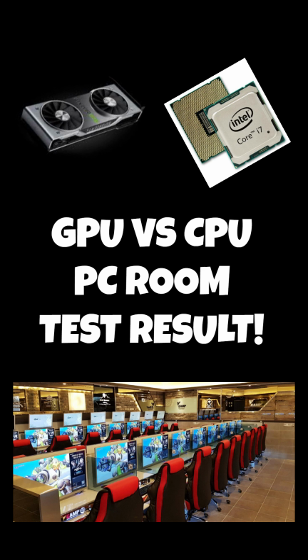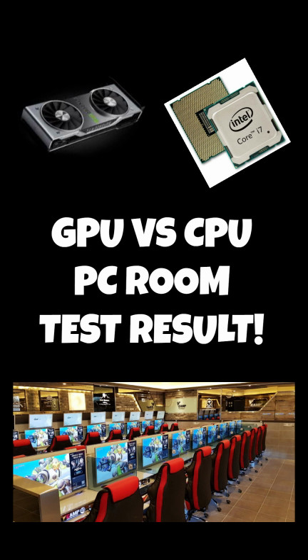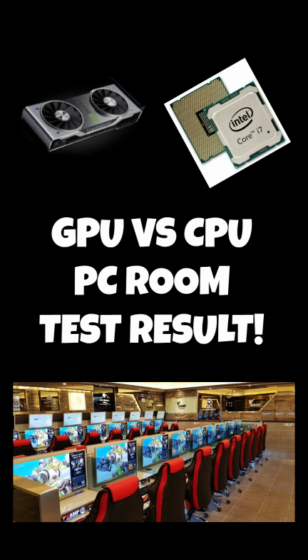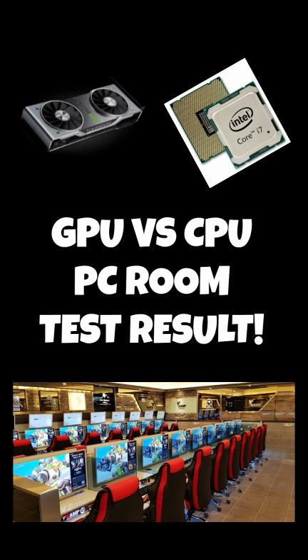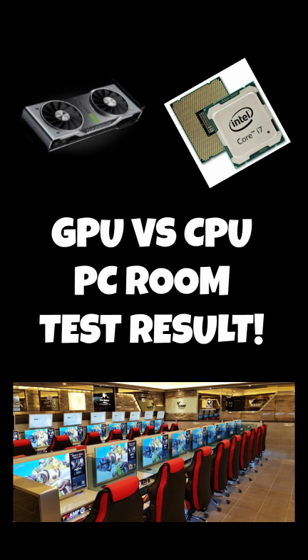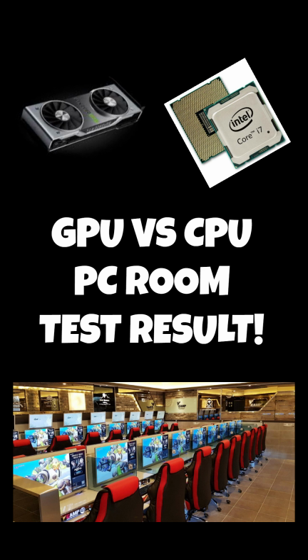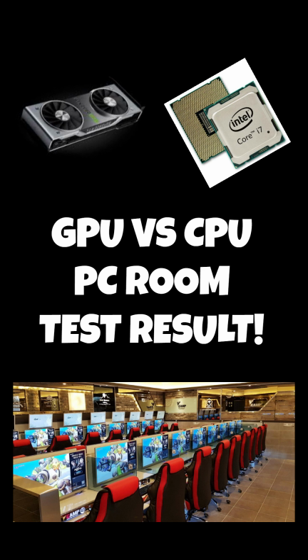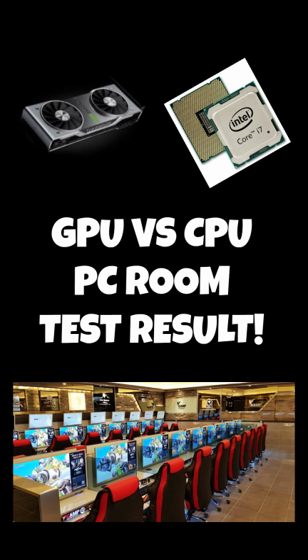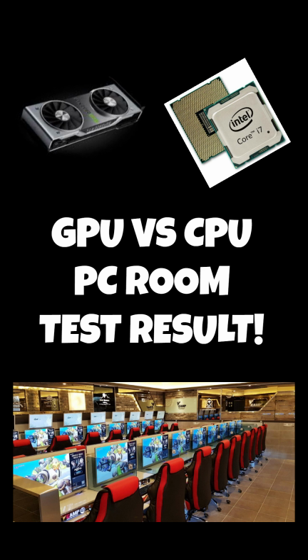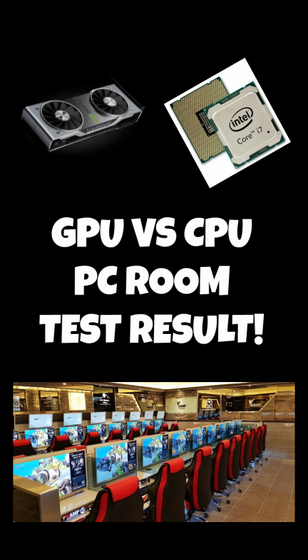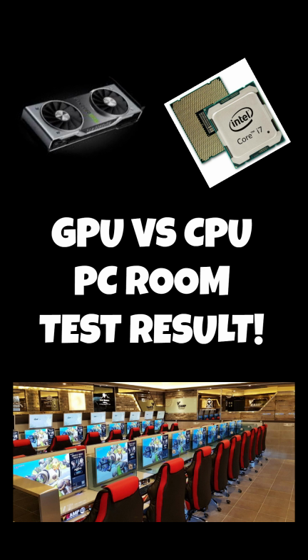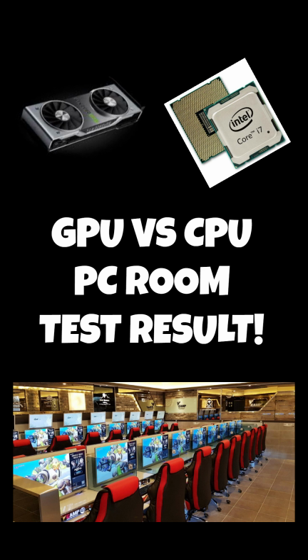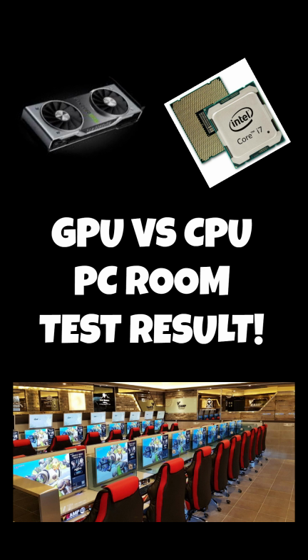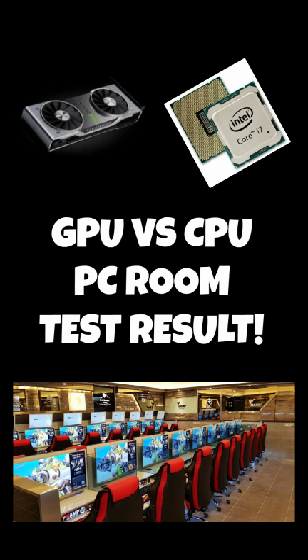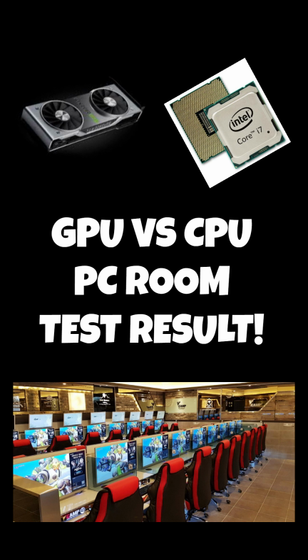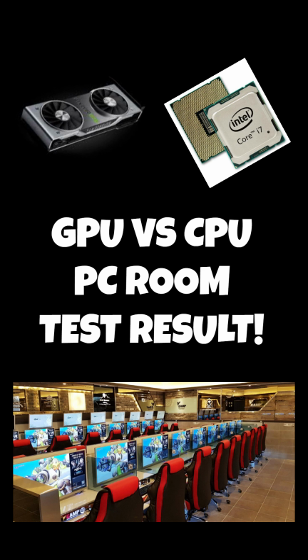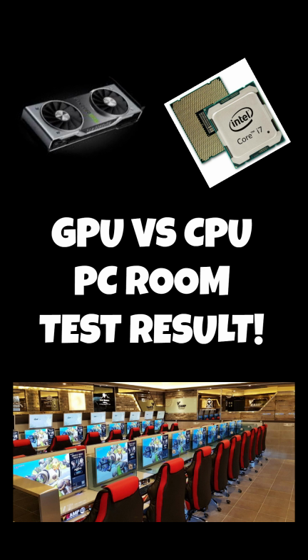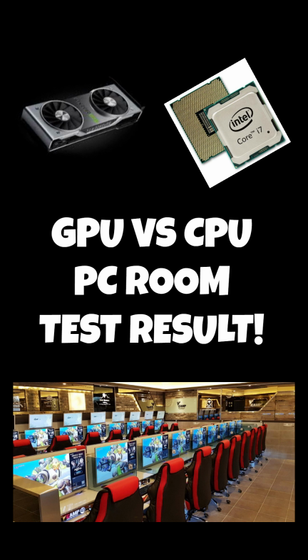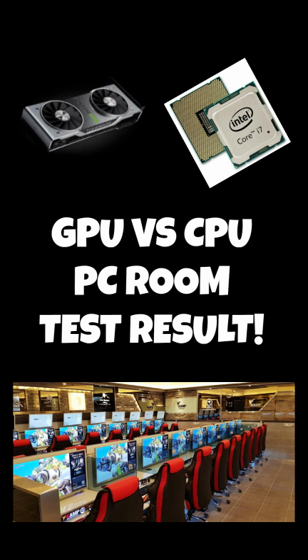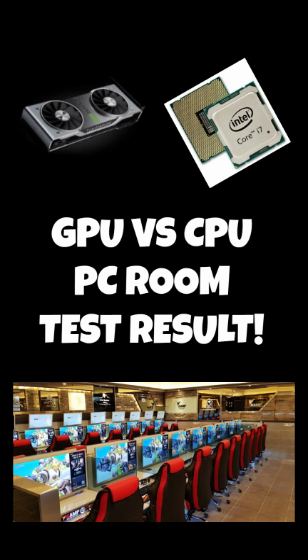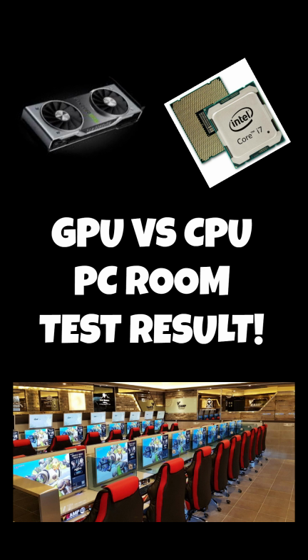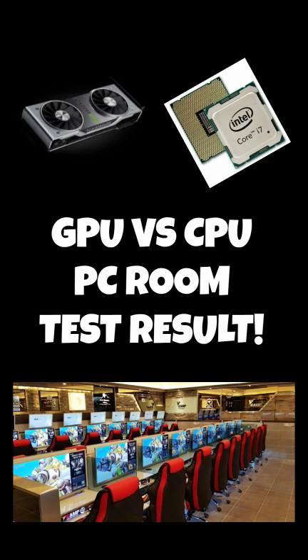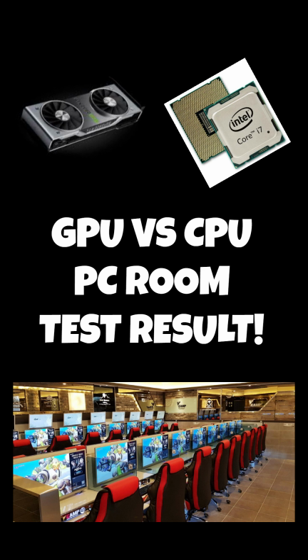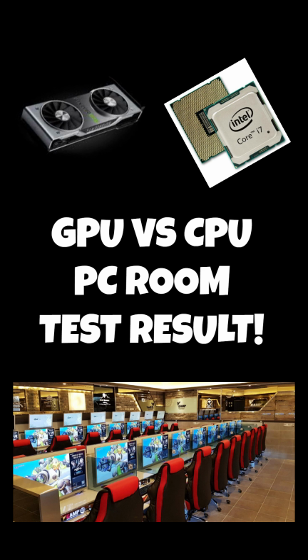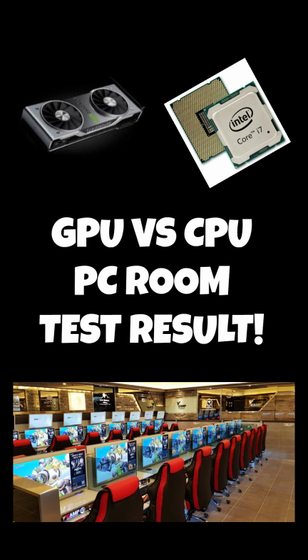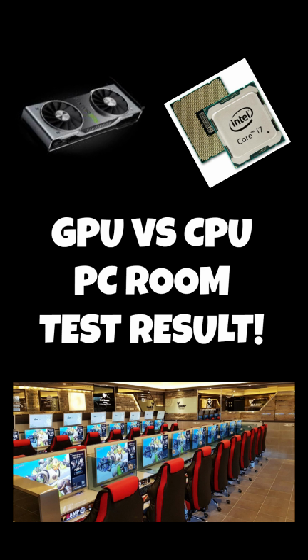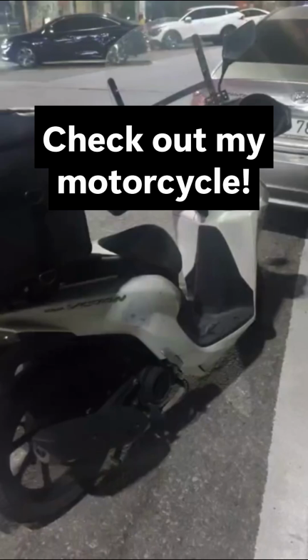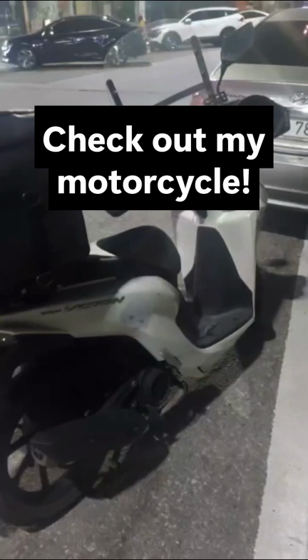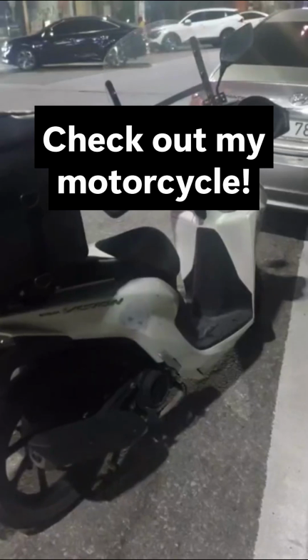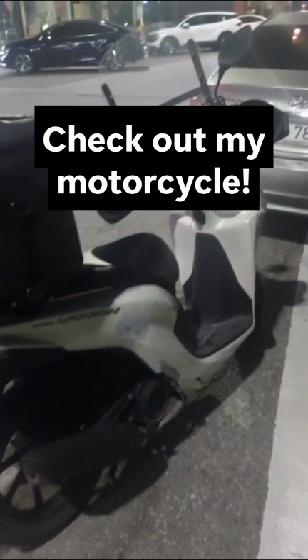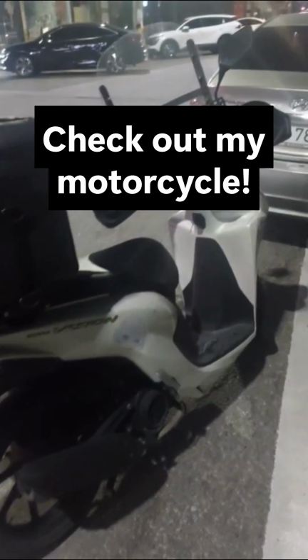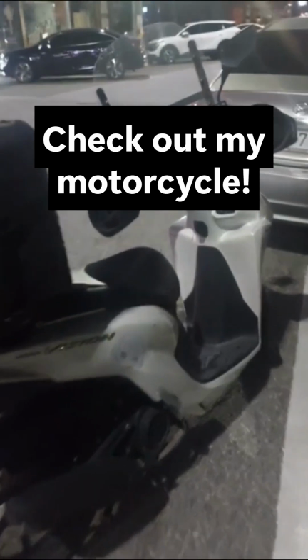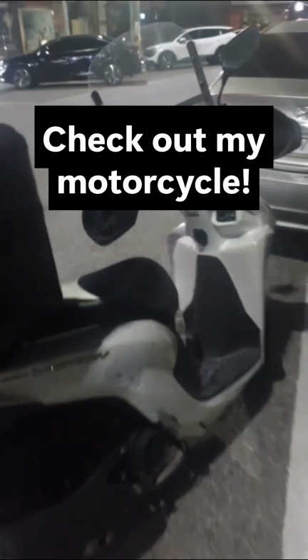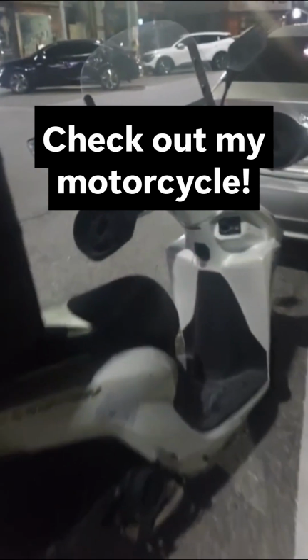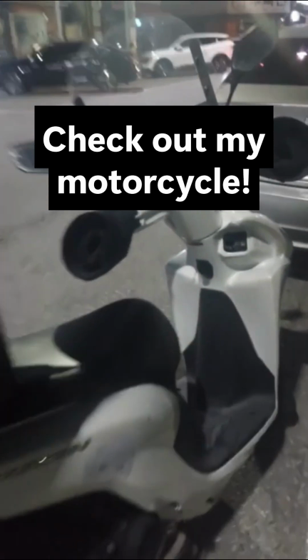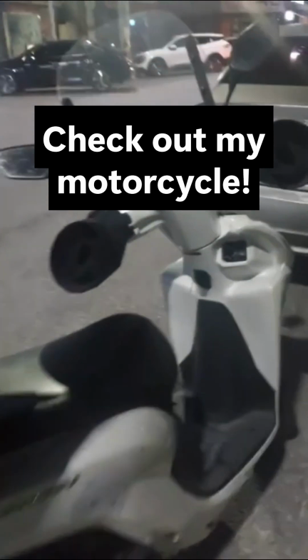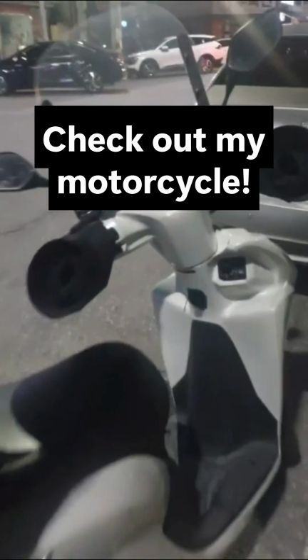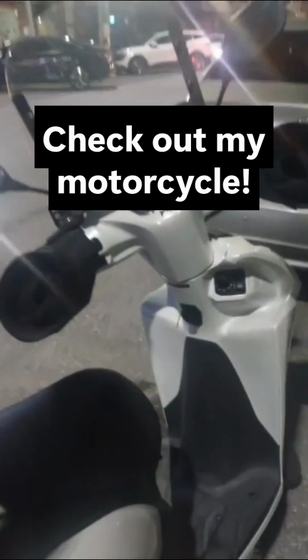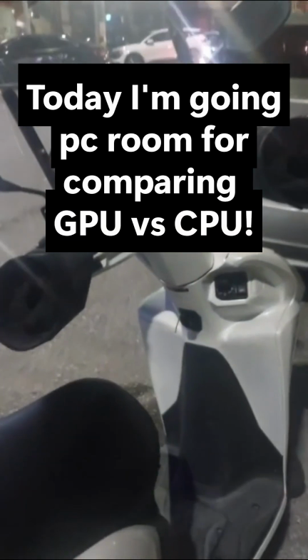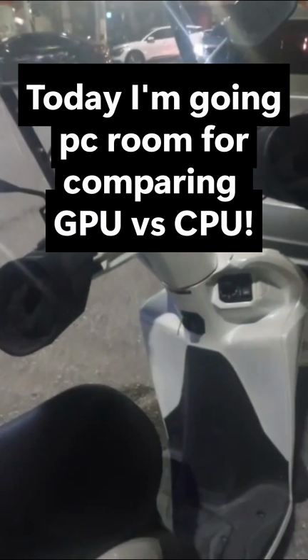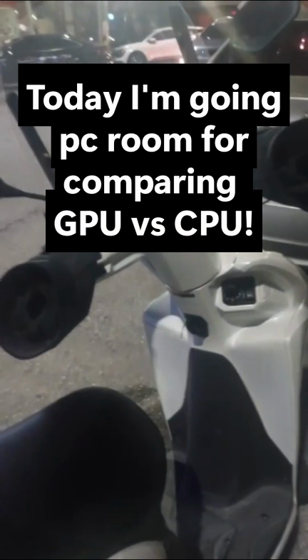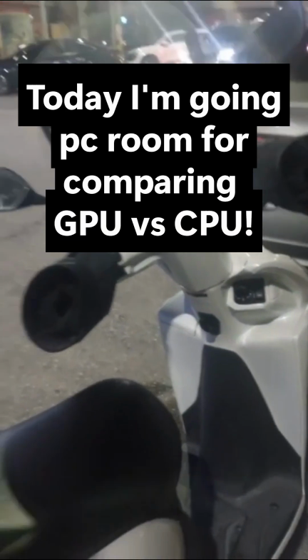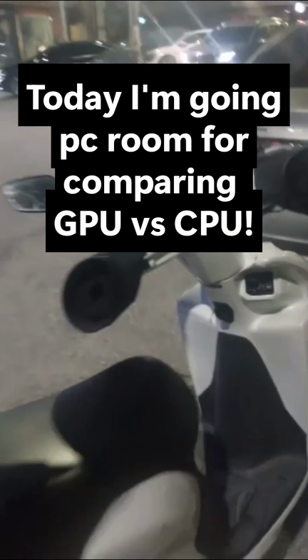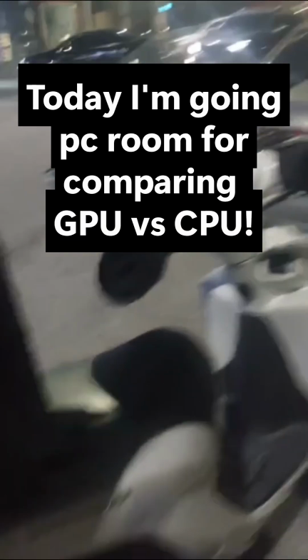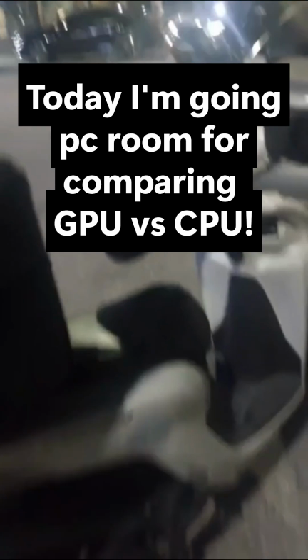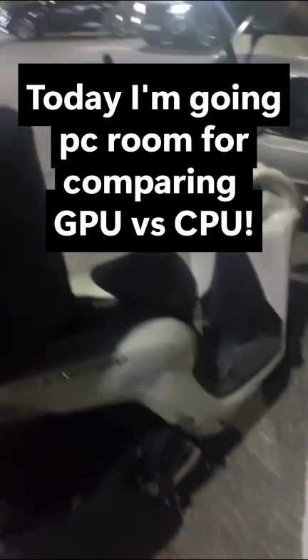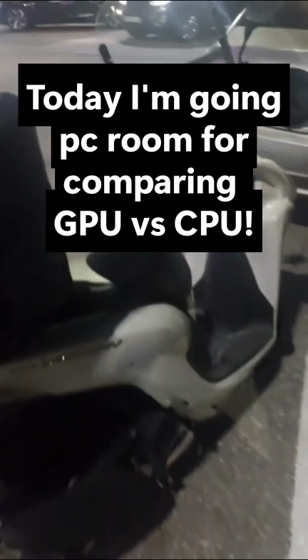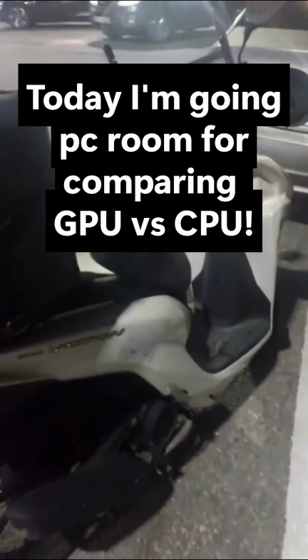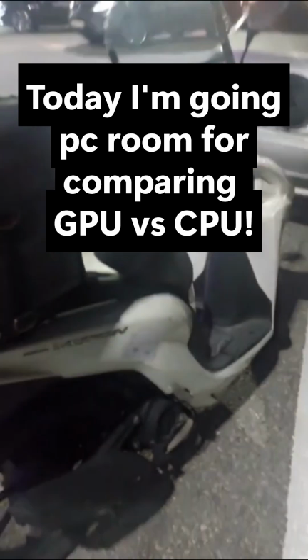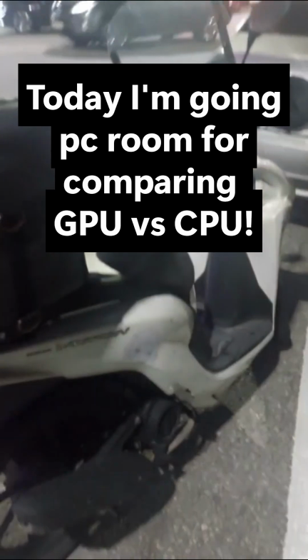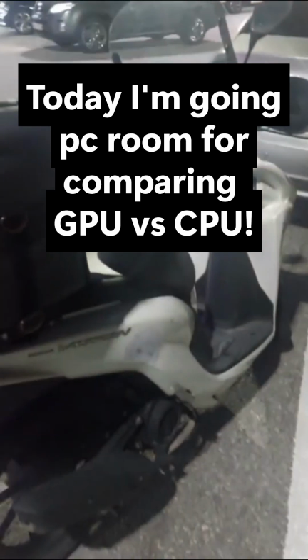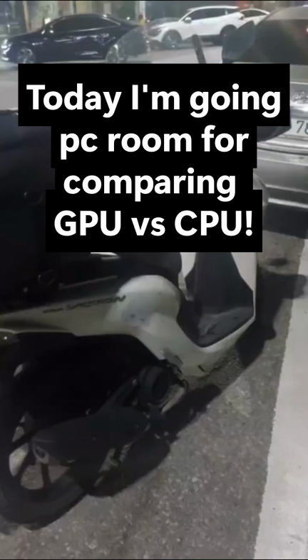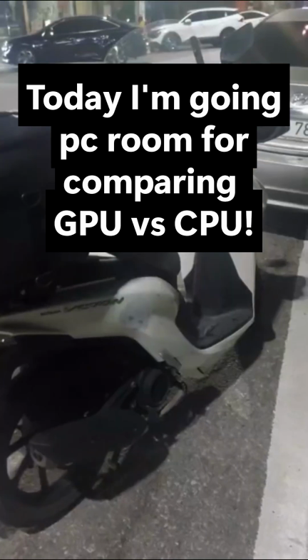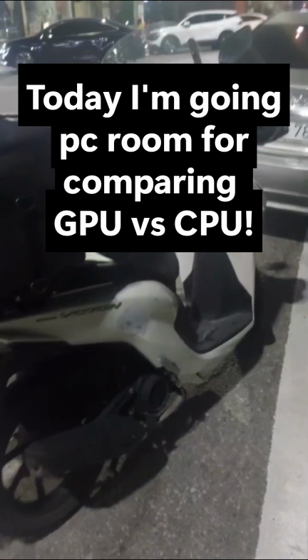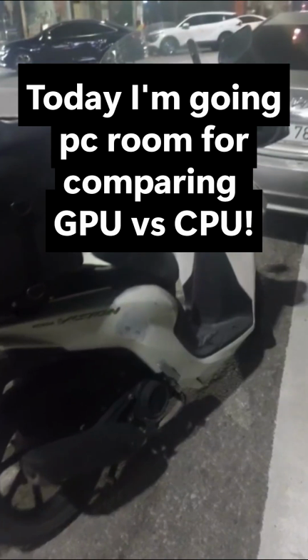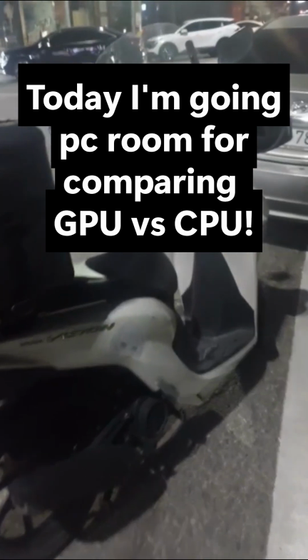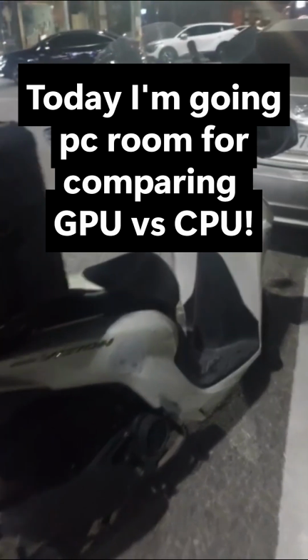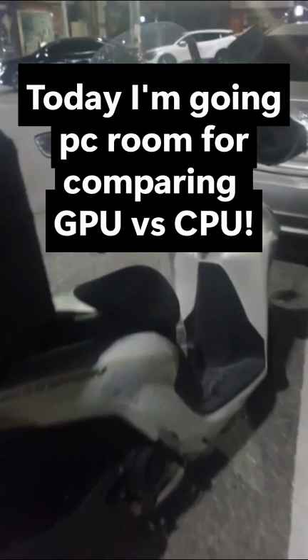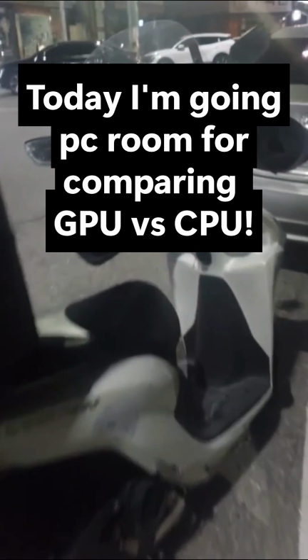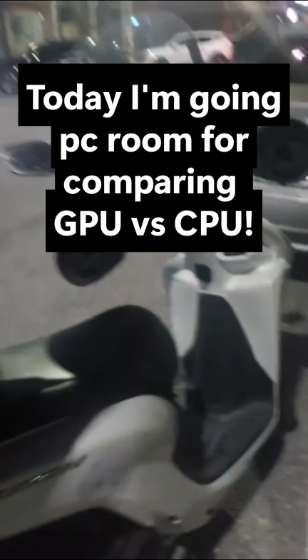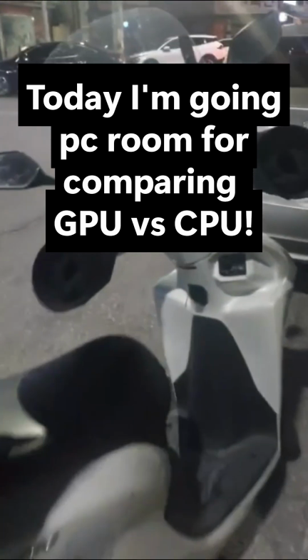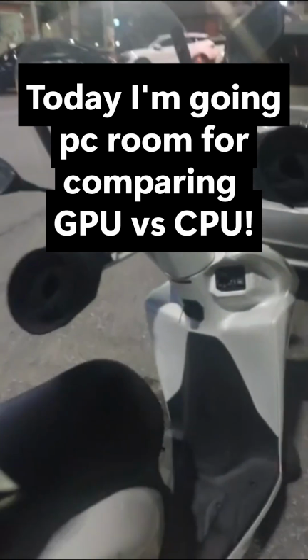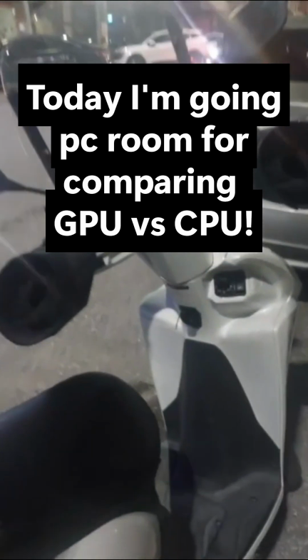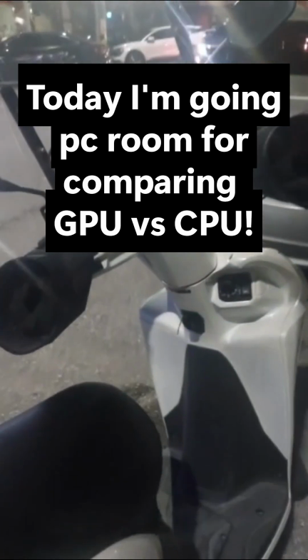GPU versus CPU — PC bang test results. Check out my motorcycle. Today I'm going to a PC room to compare GPU versus CPU performance.